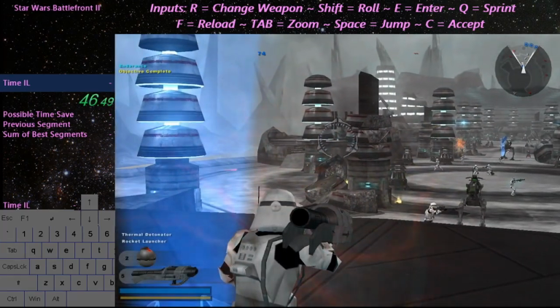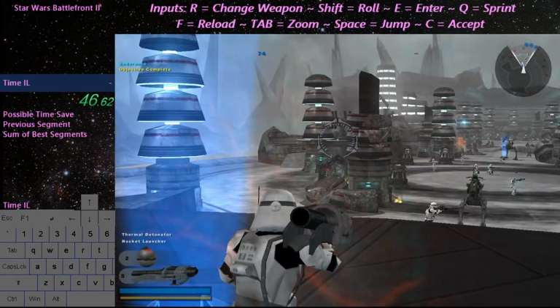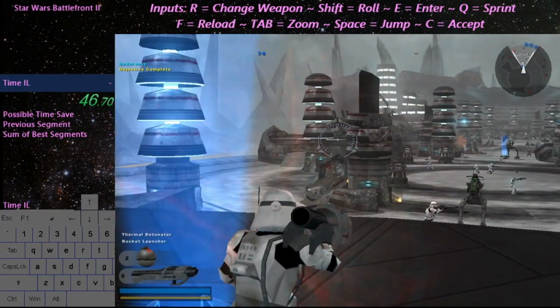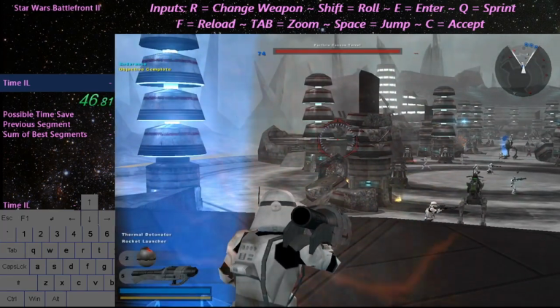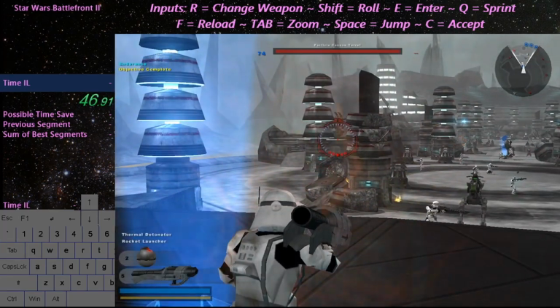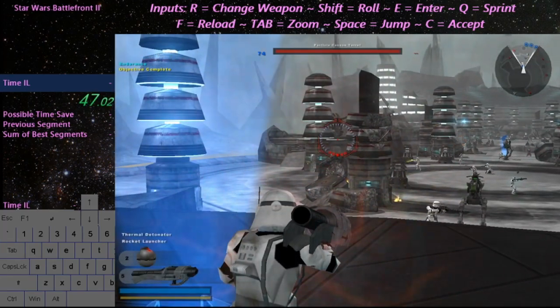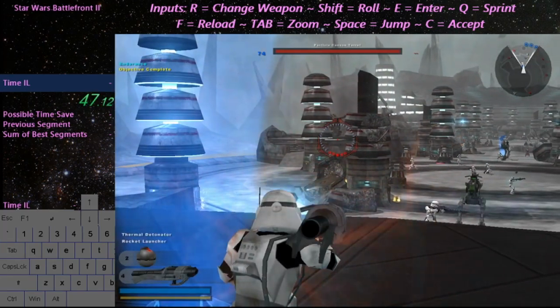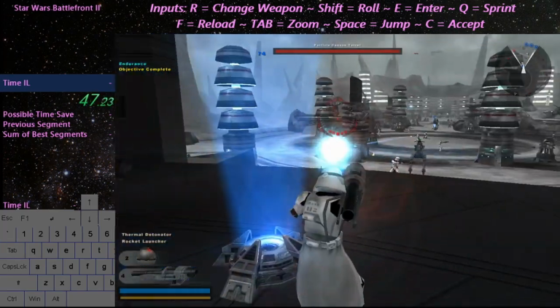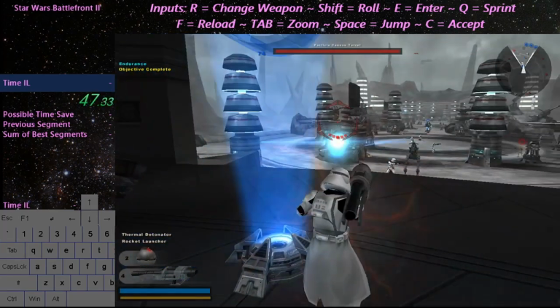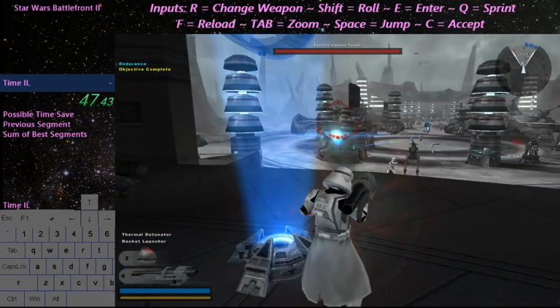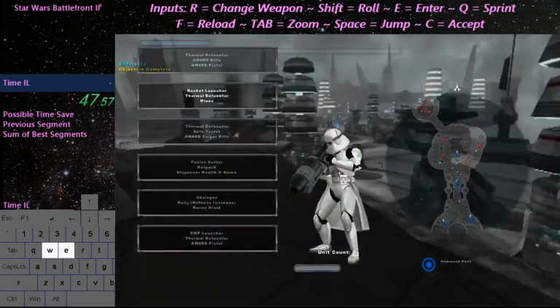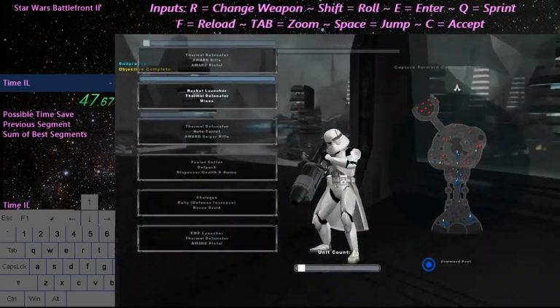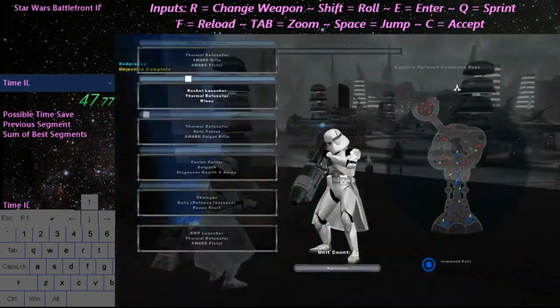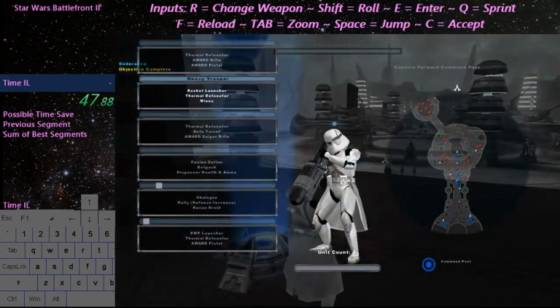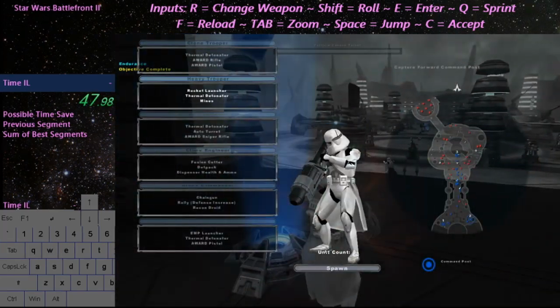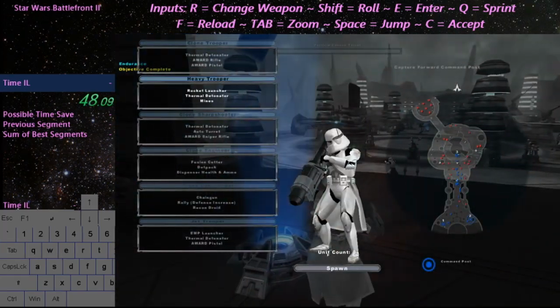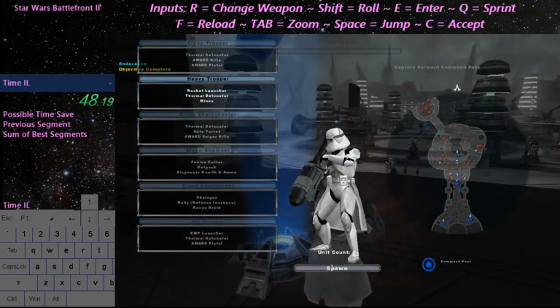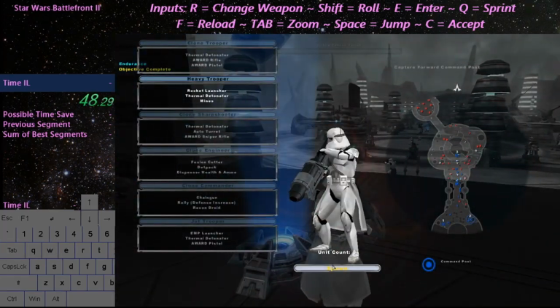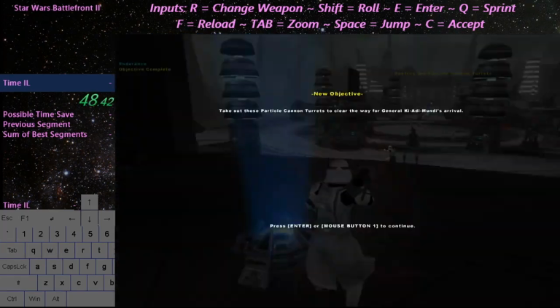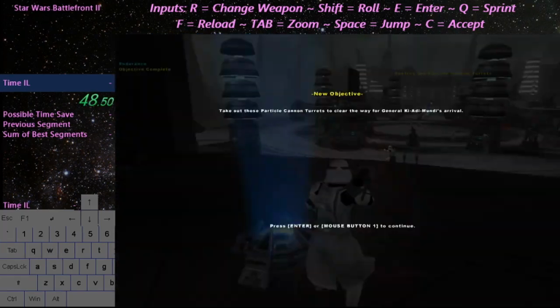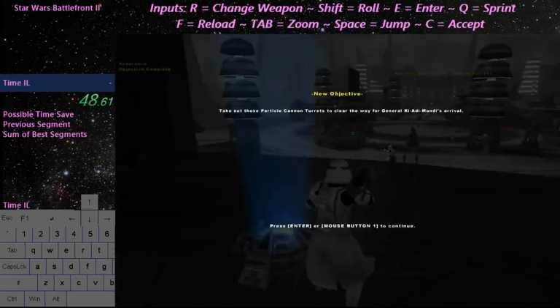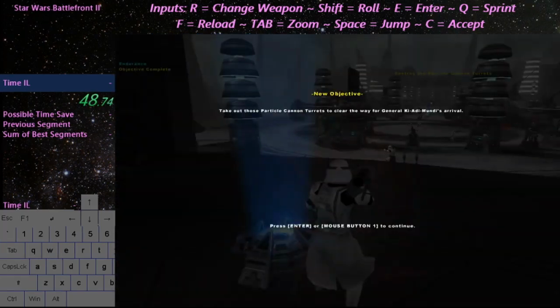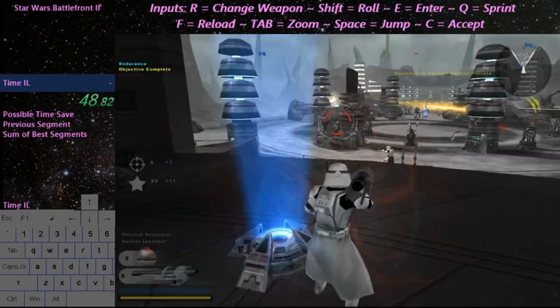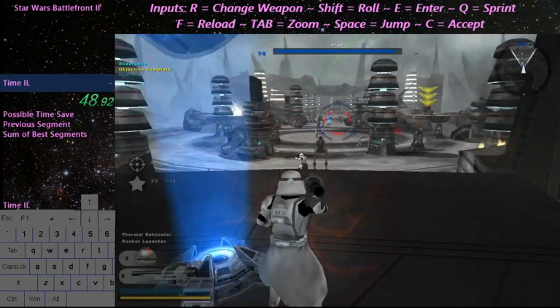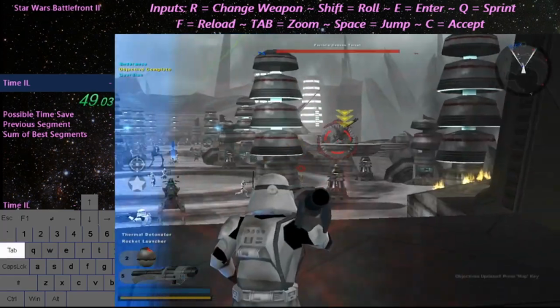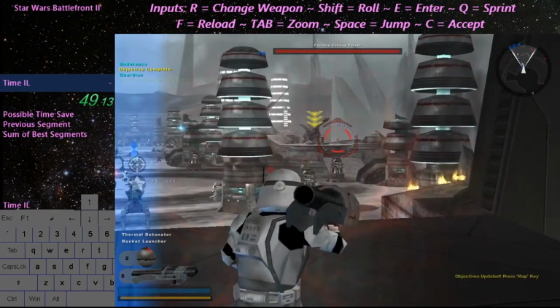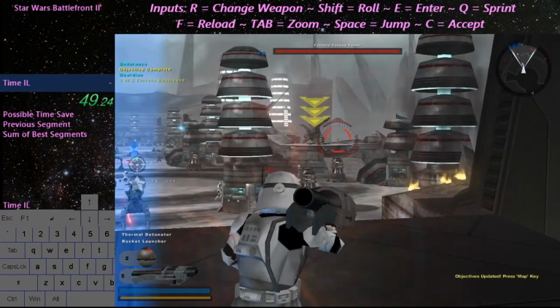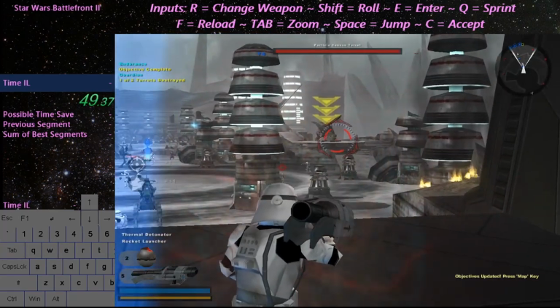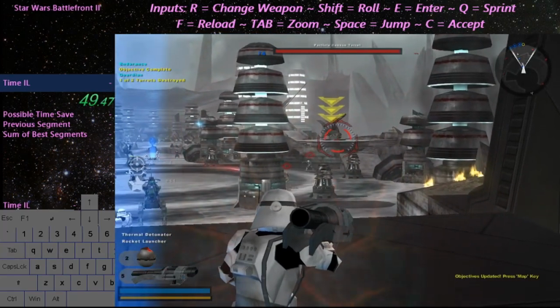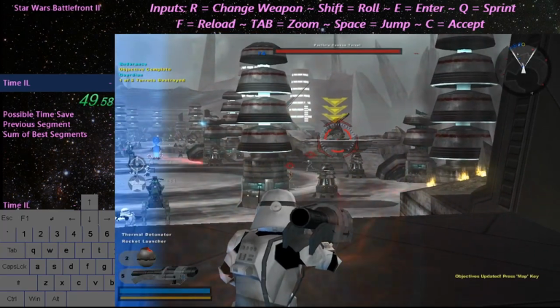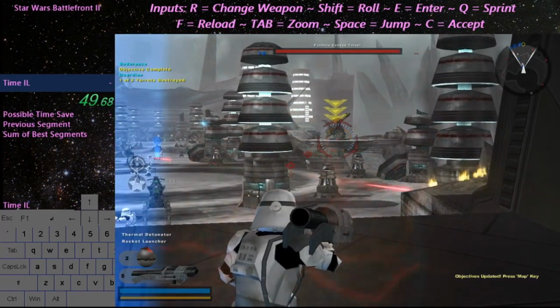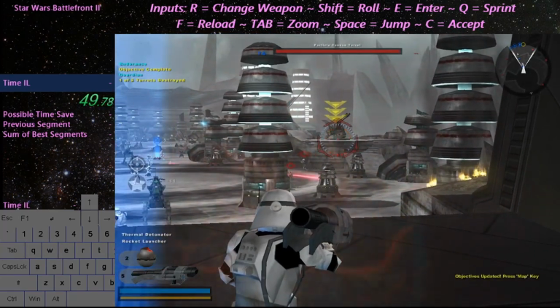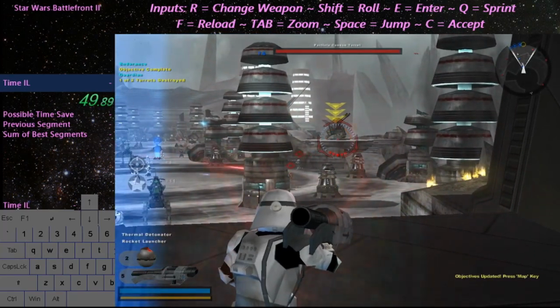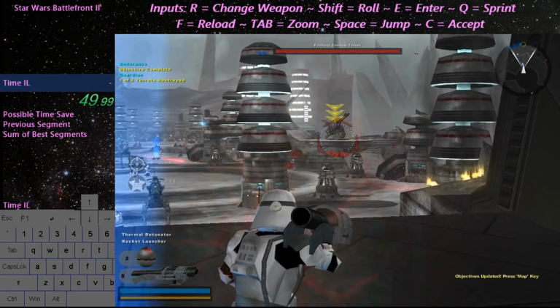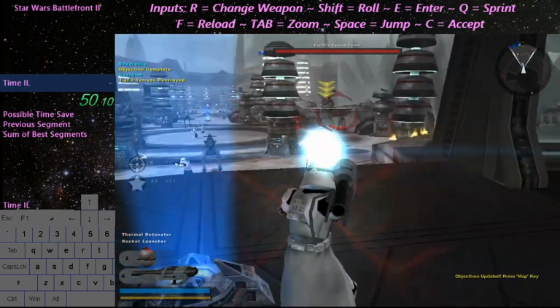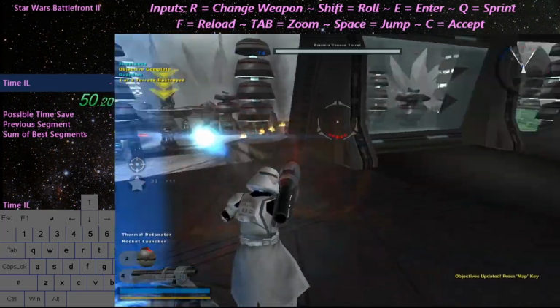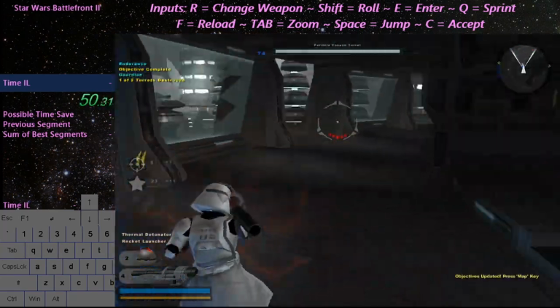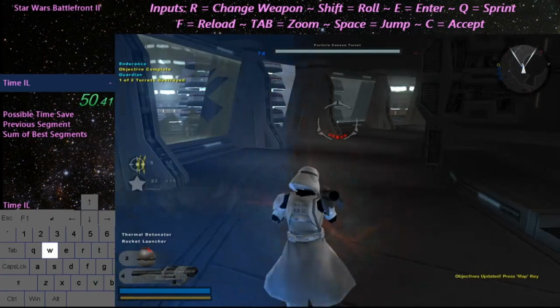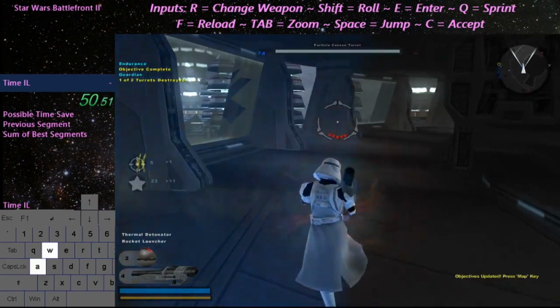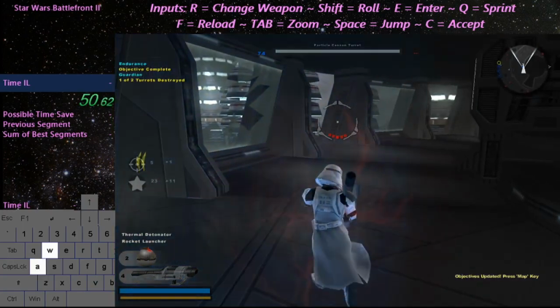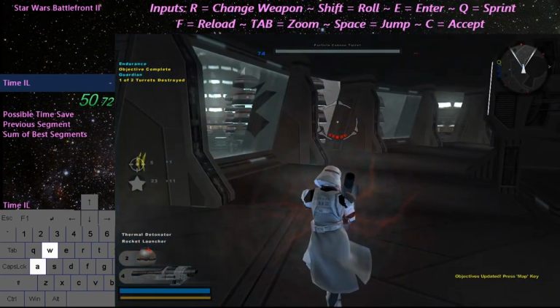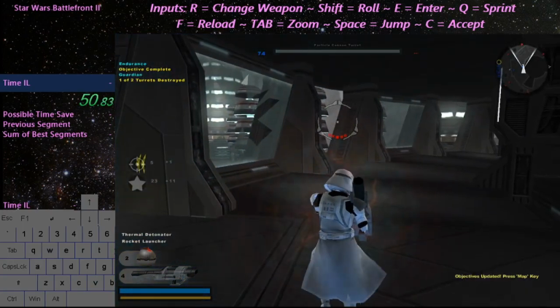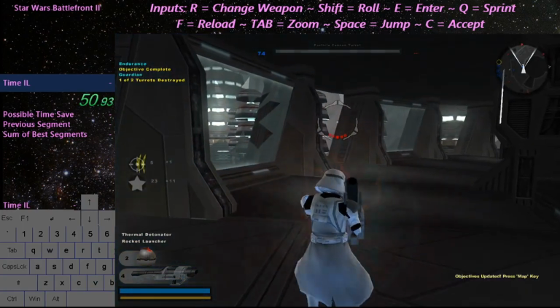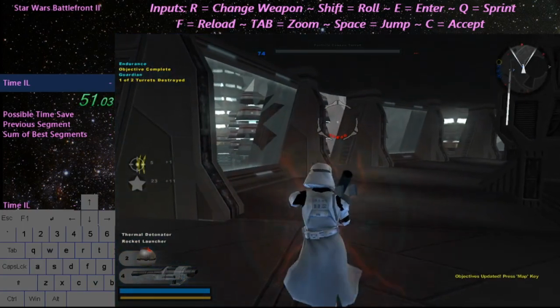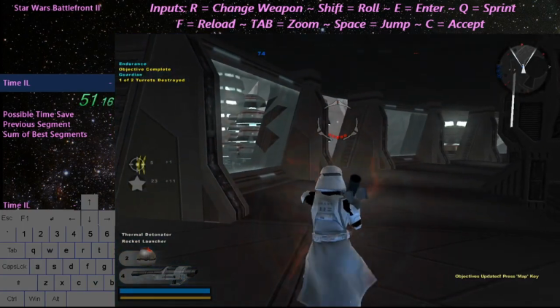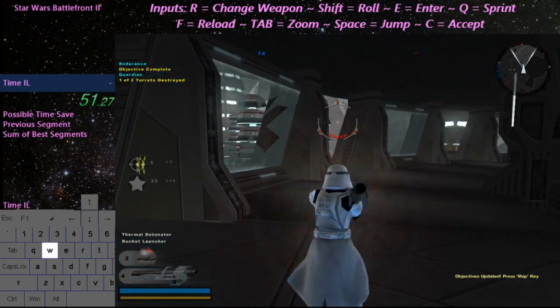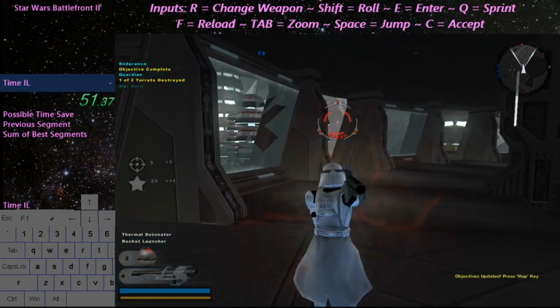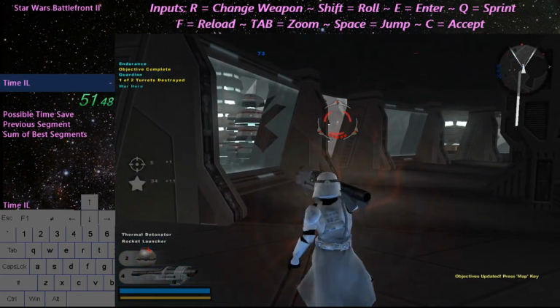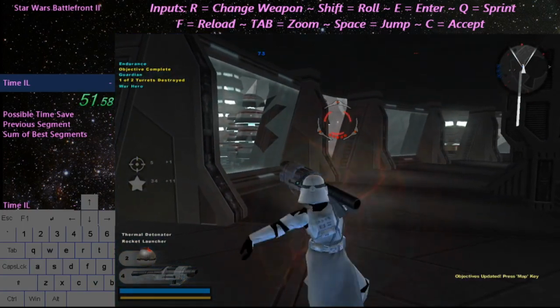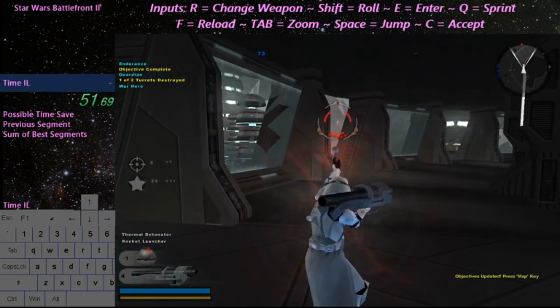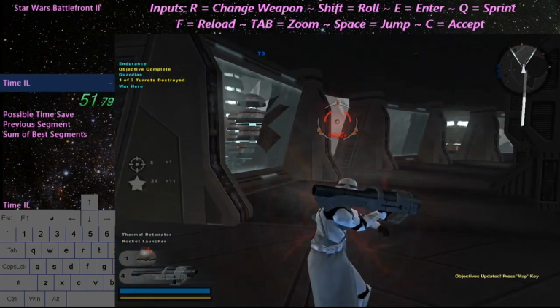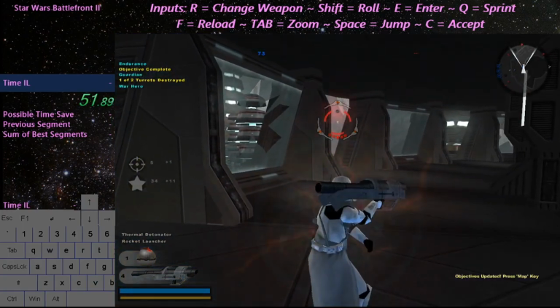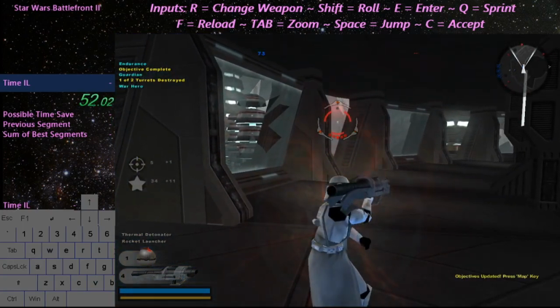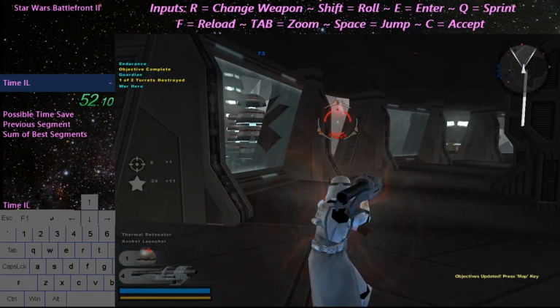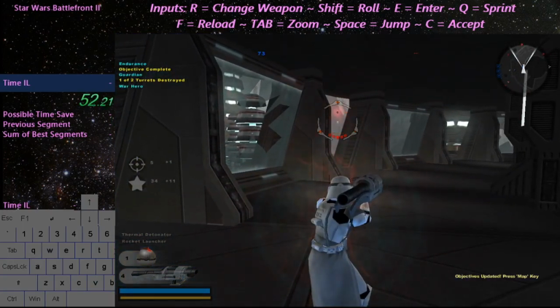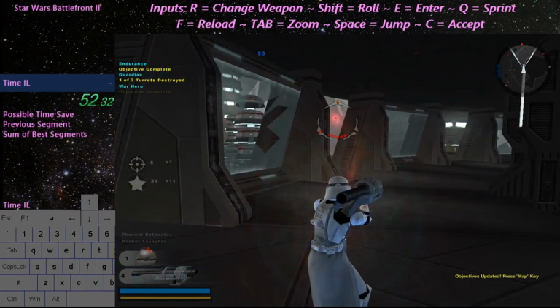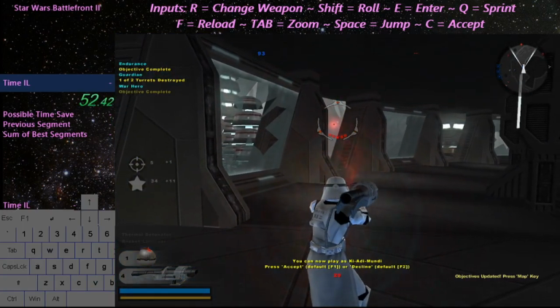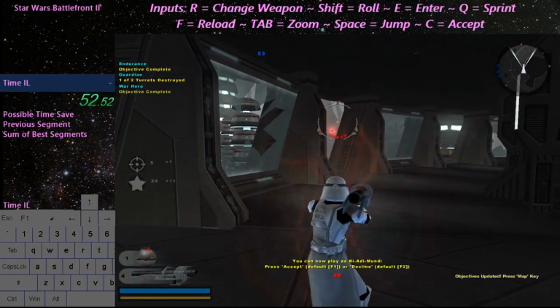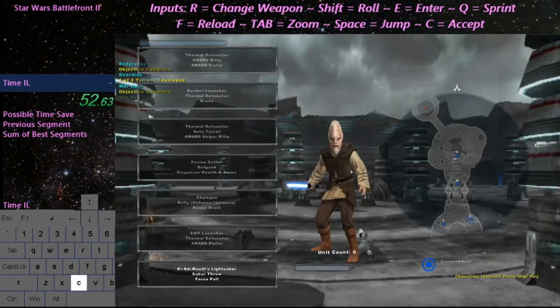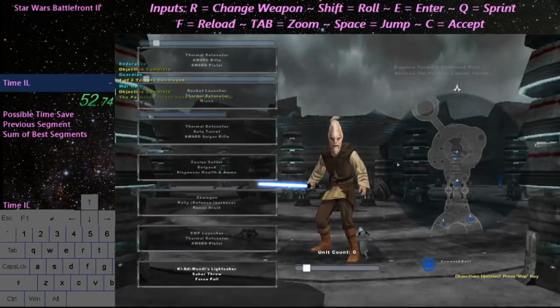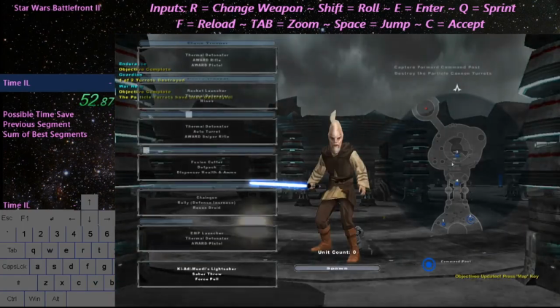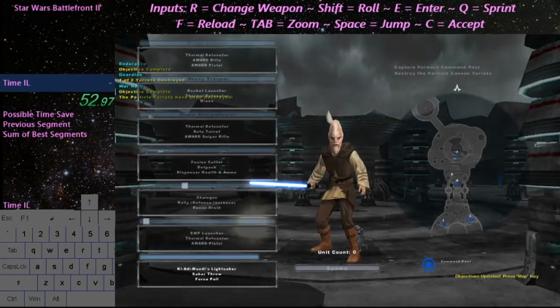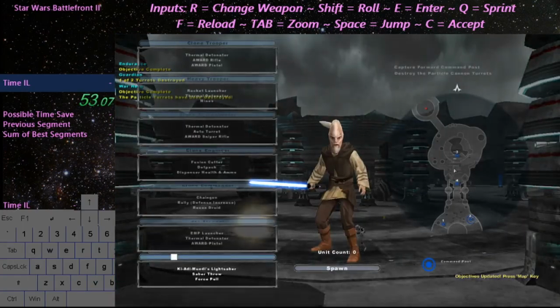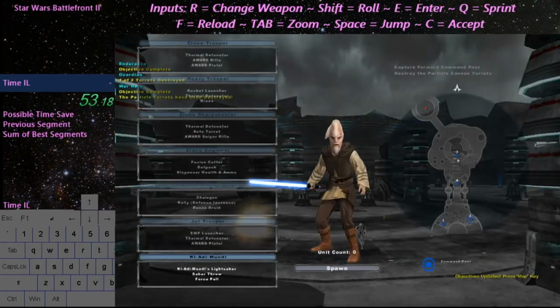Well done, men. Now we need to make some space for General Mundi to land. Take out those turrets and clear the deck. One more to go.